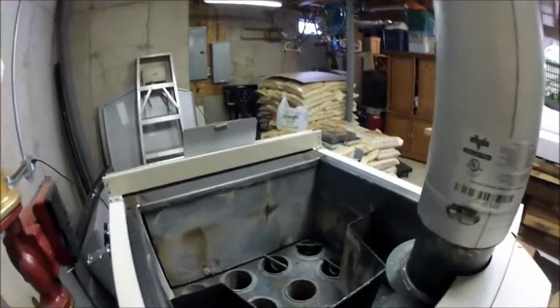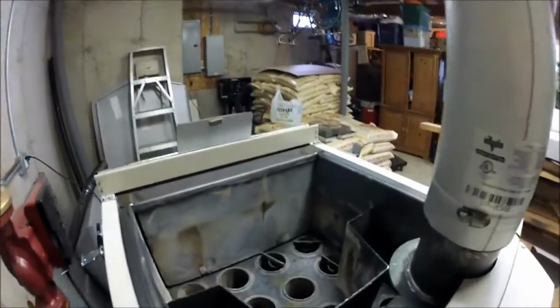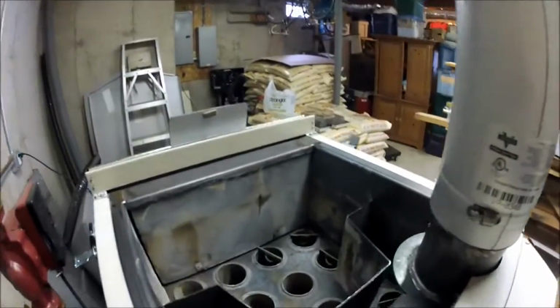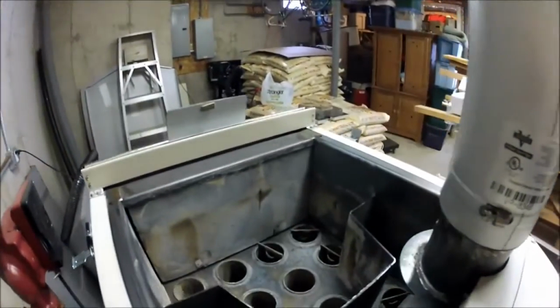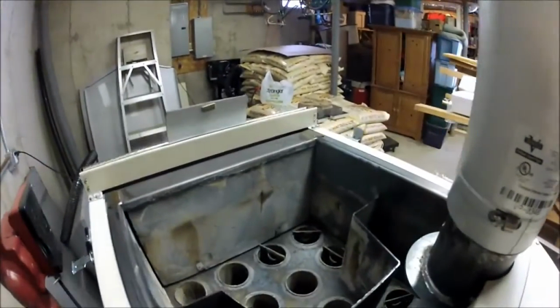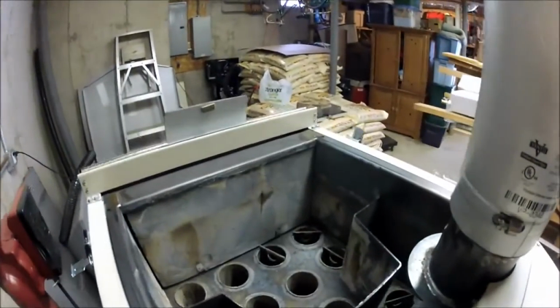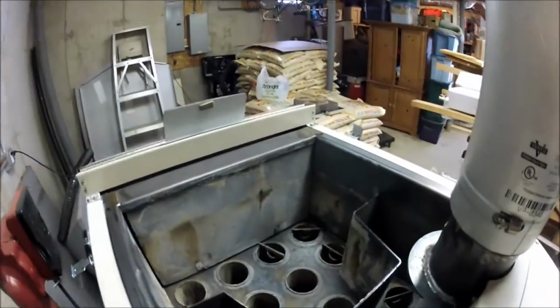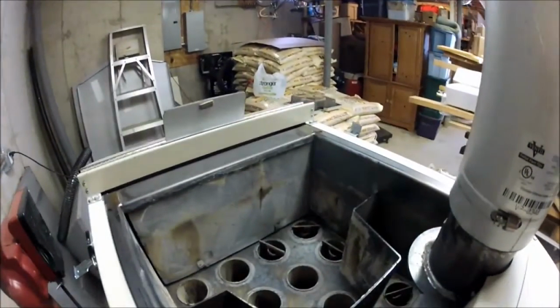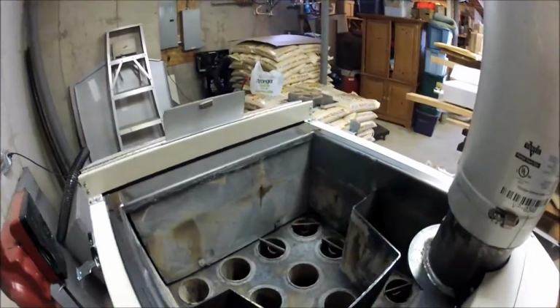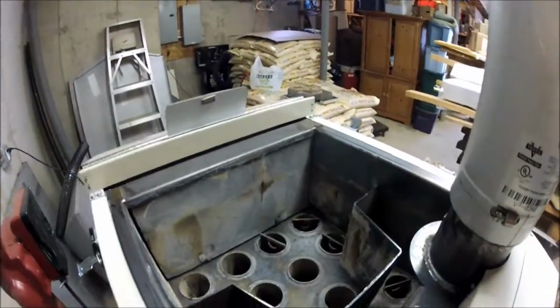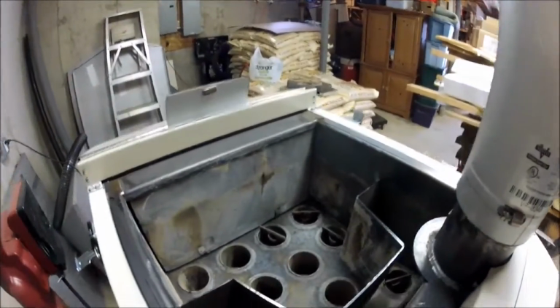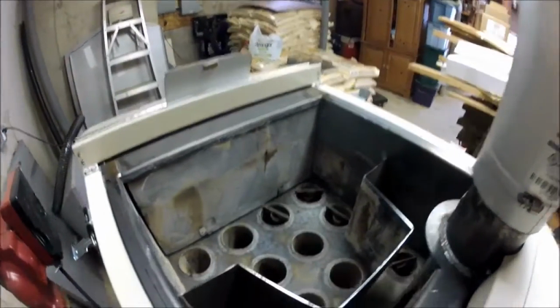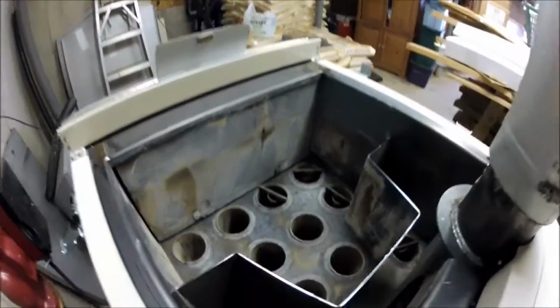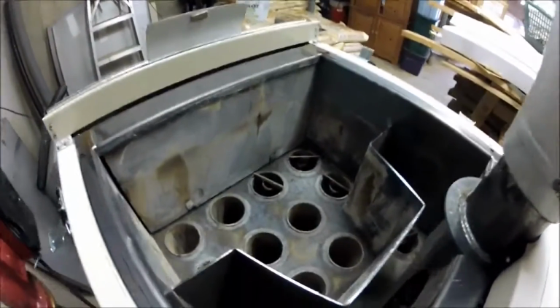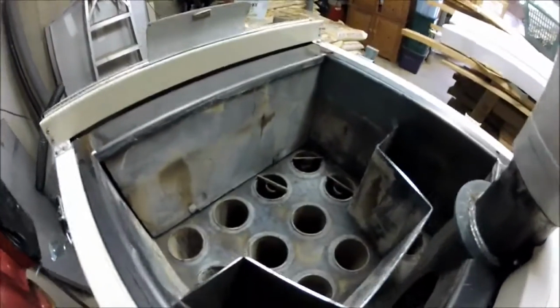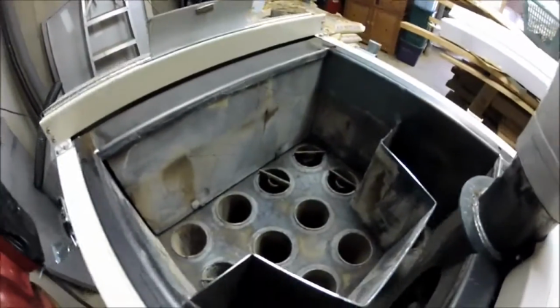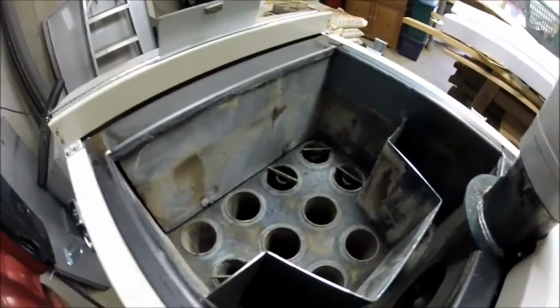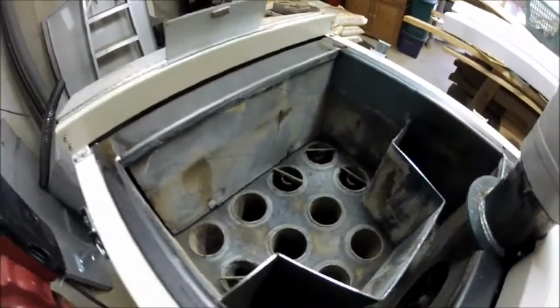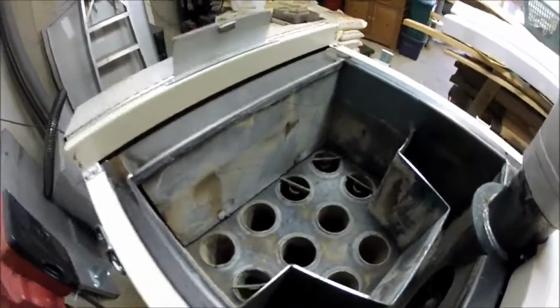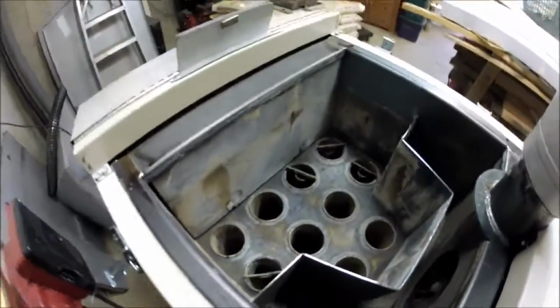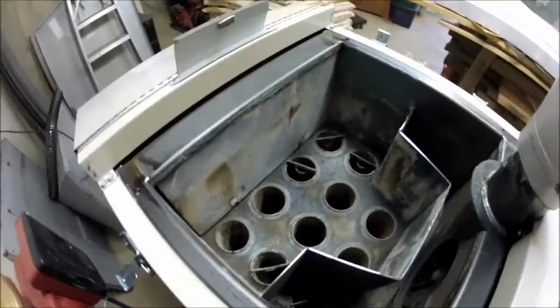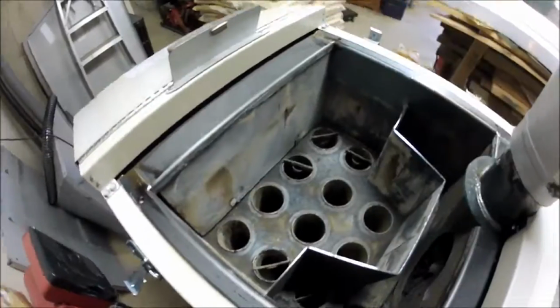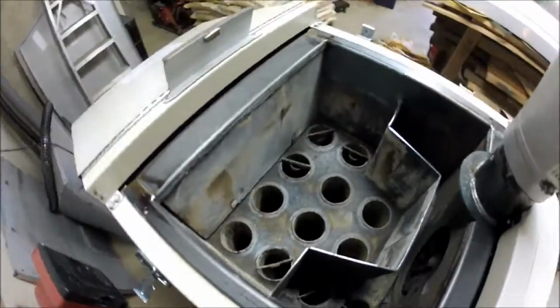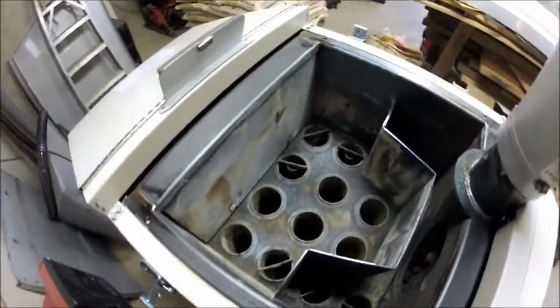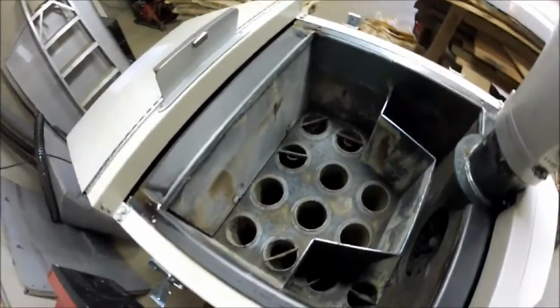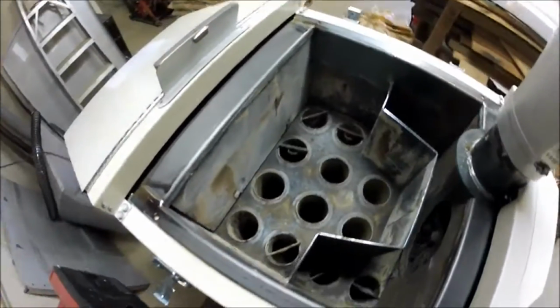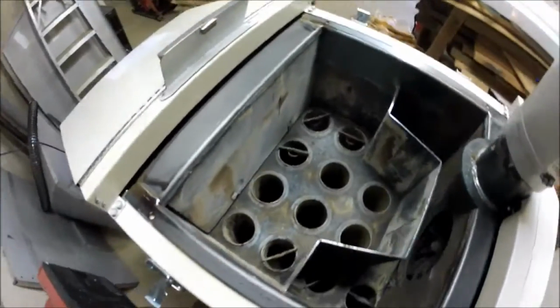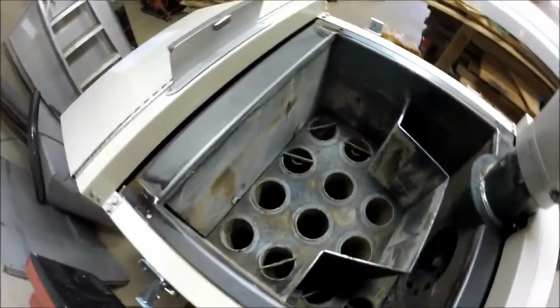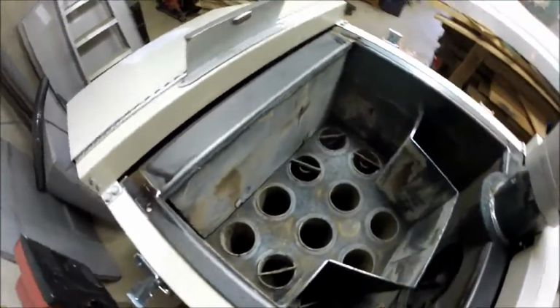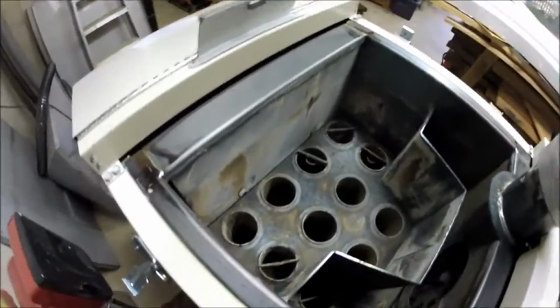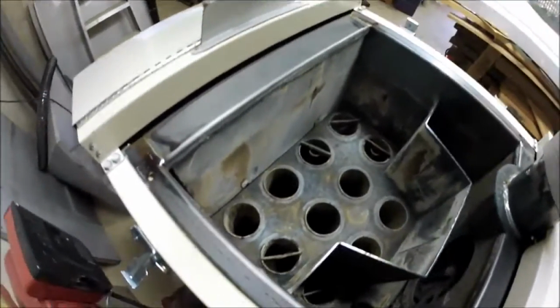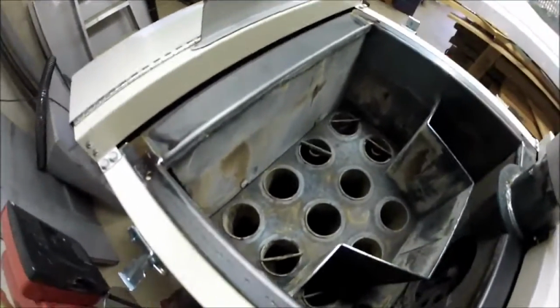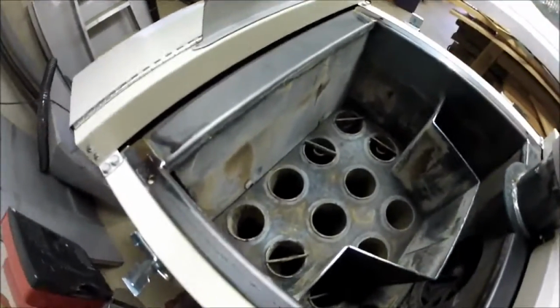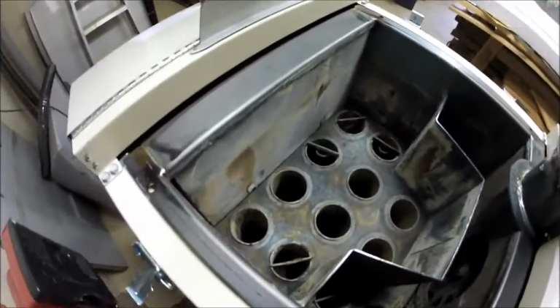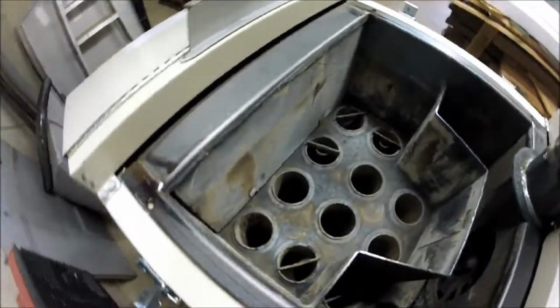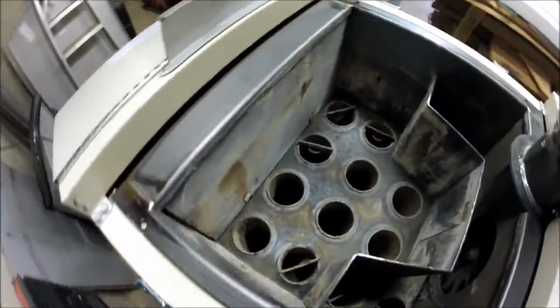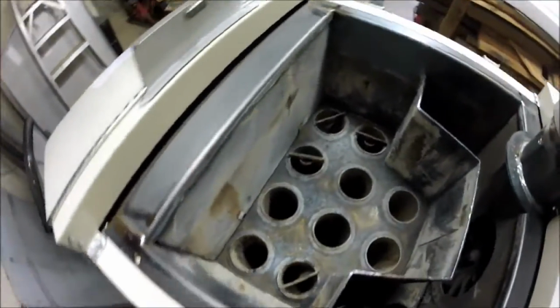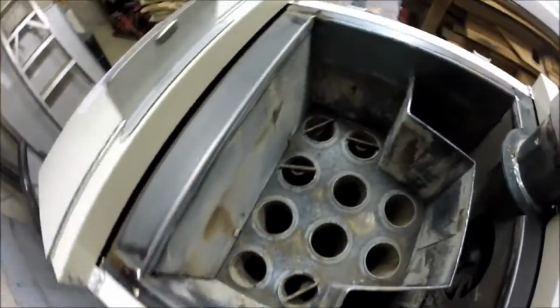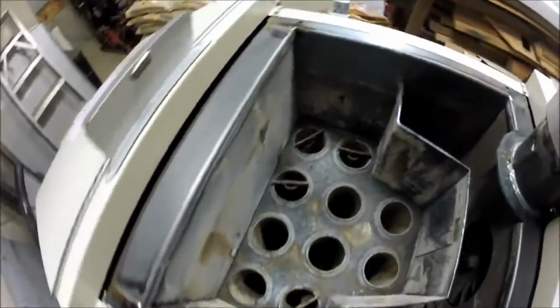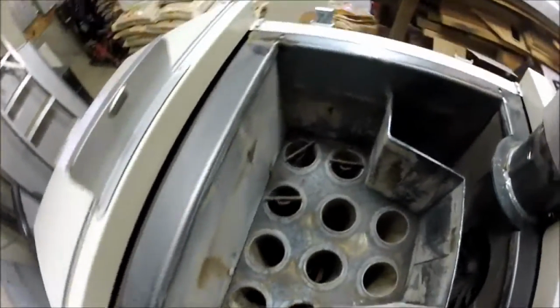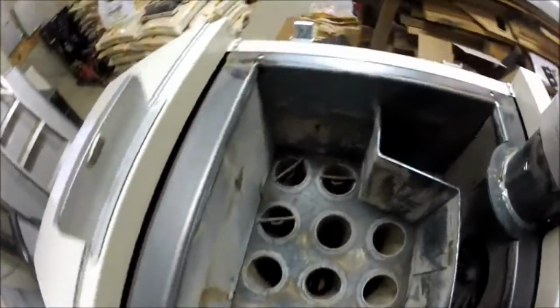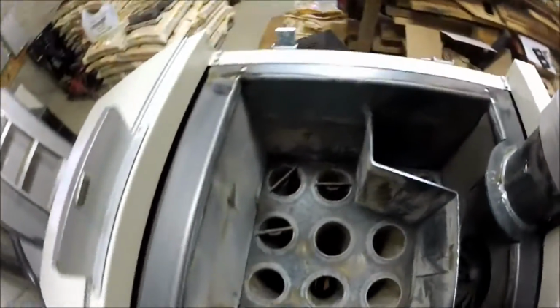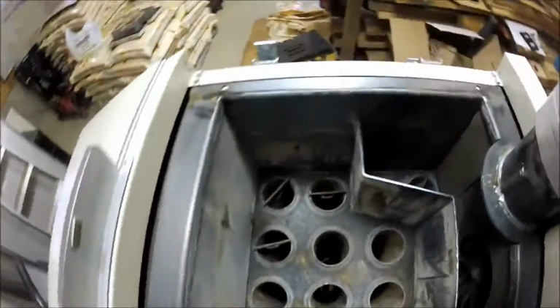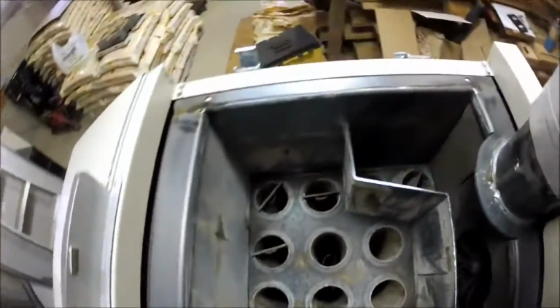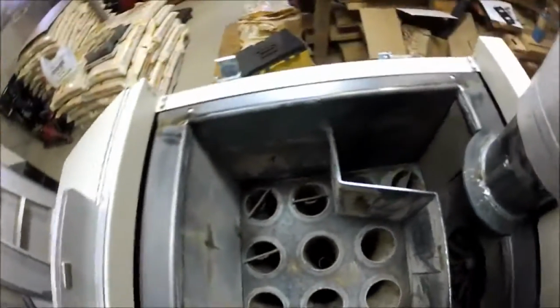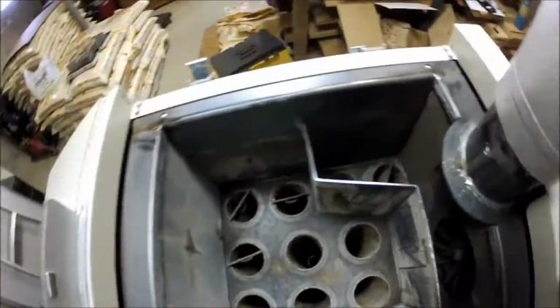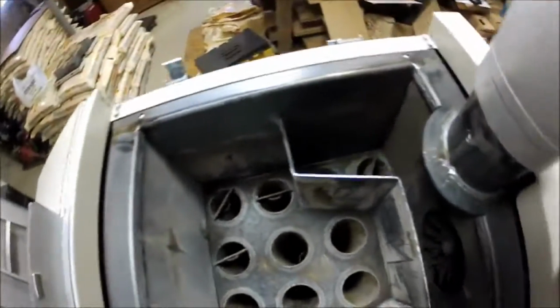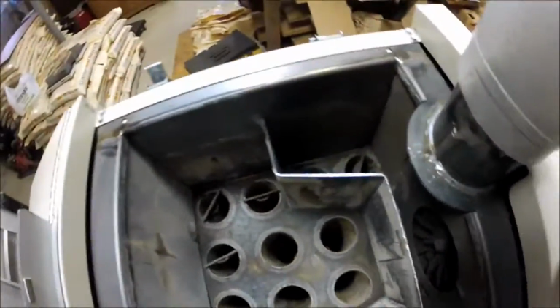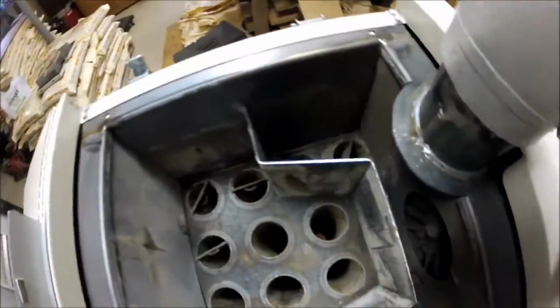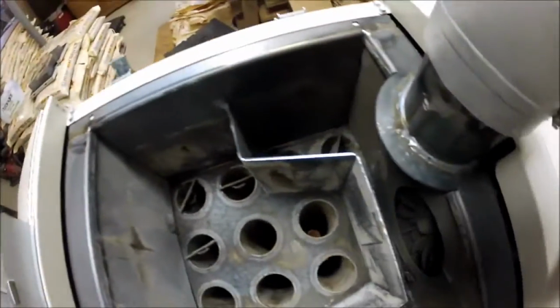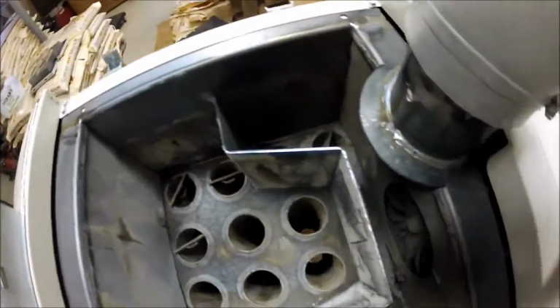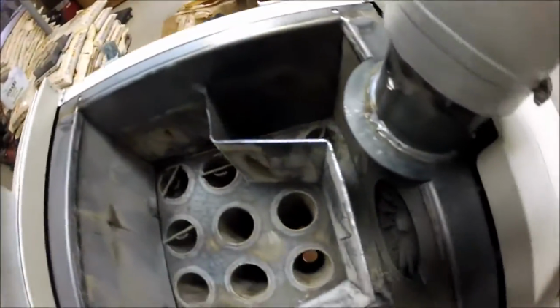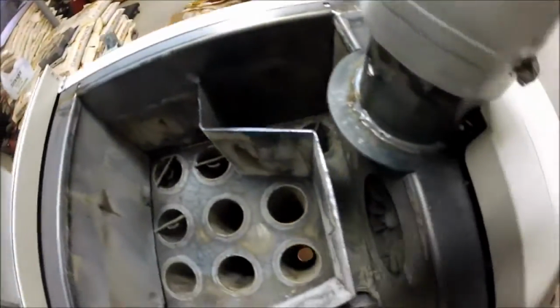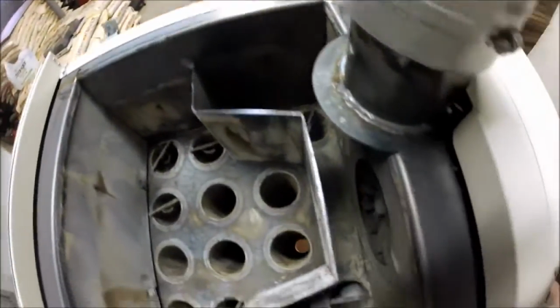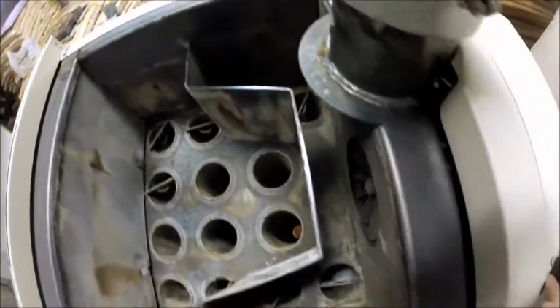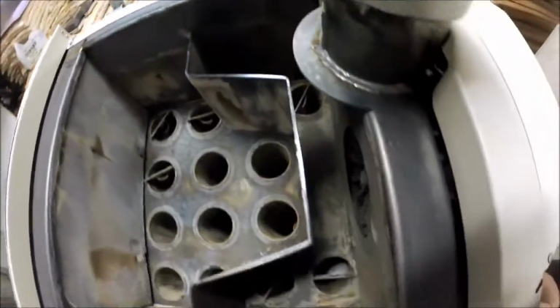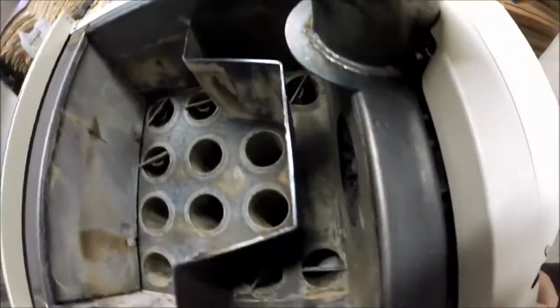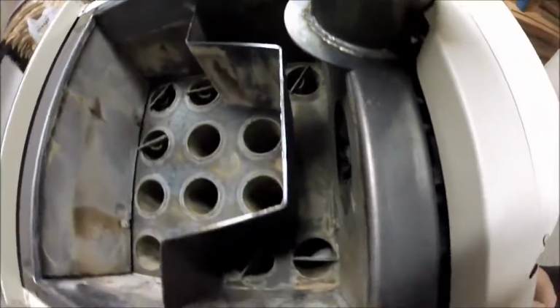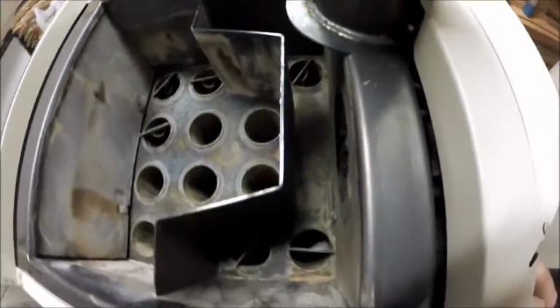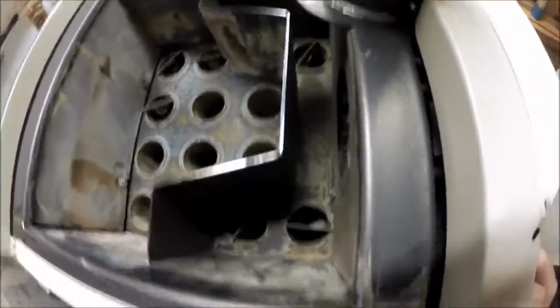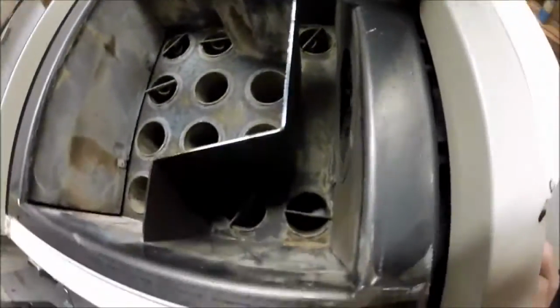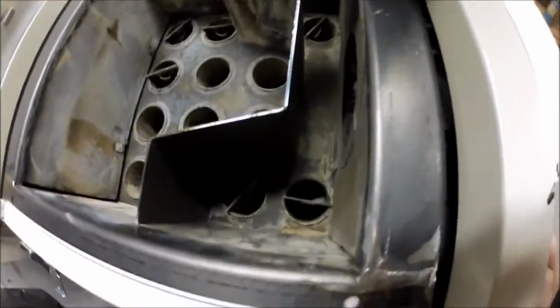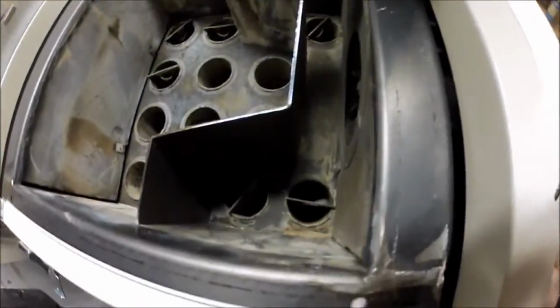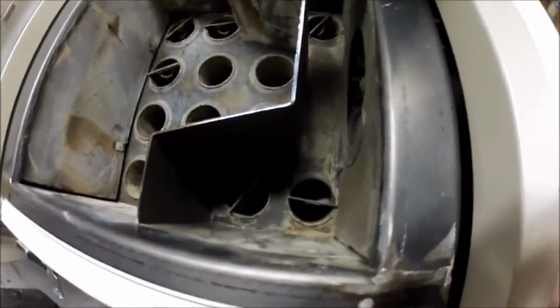I got the top all vacuumed out. You can kind of see it in there — looks pretty clean.